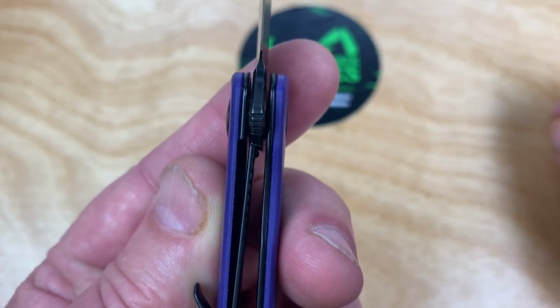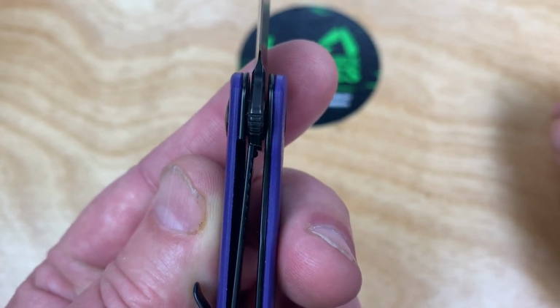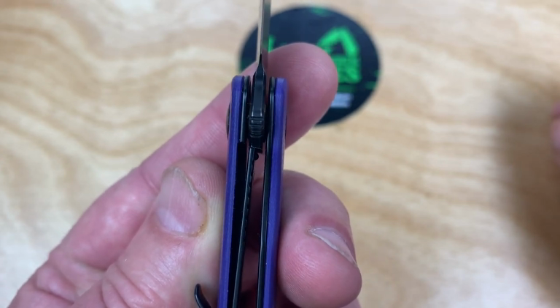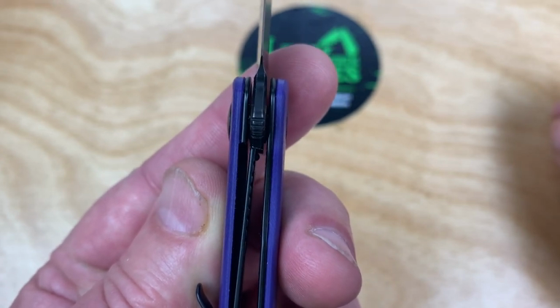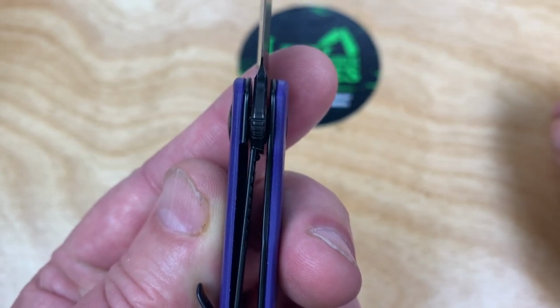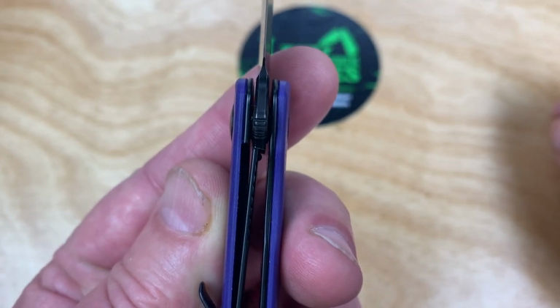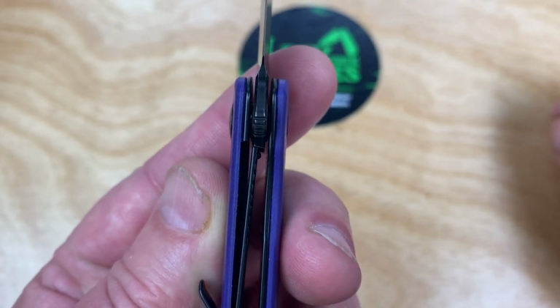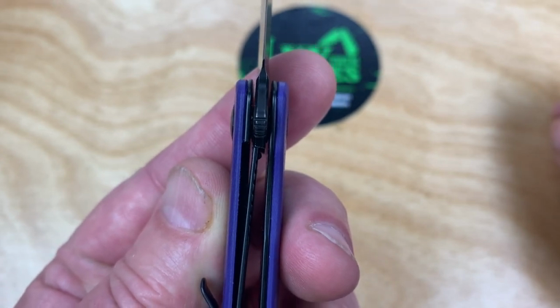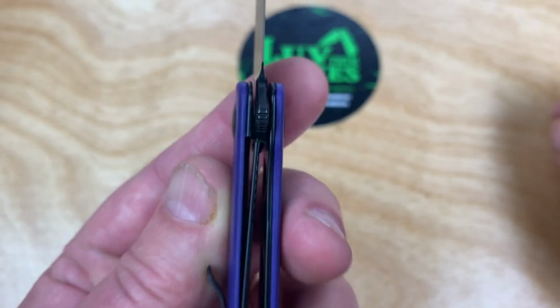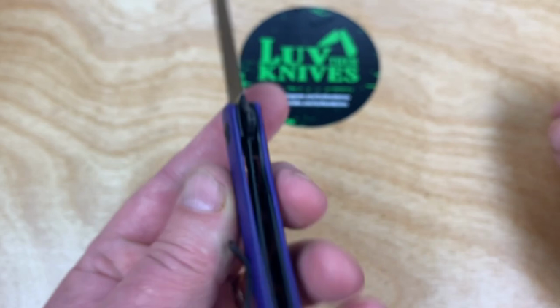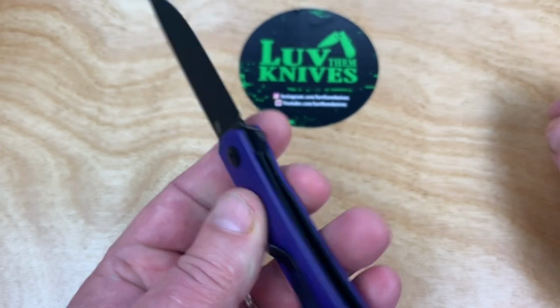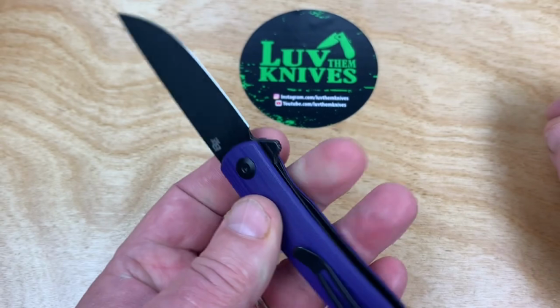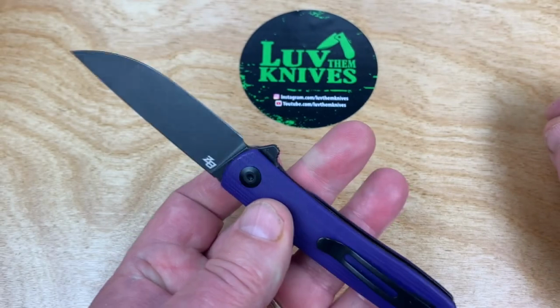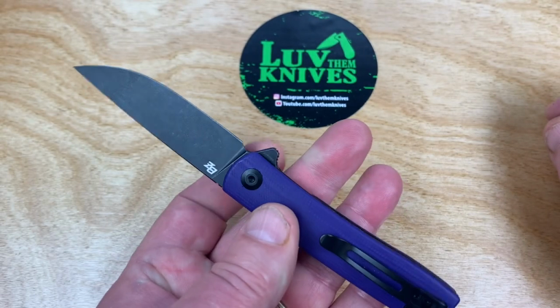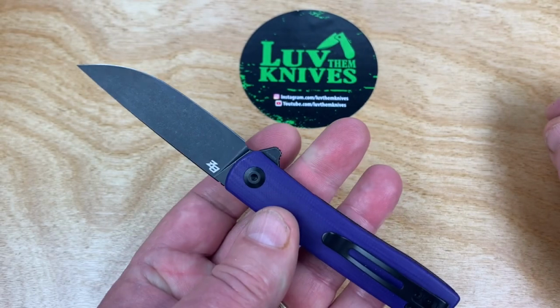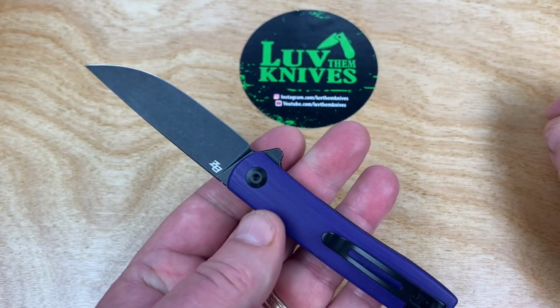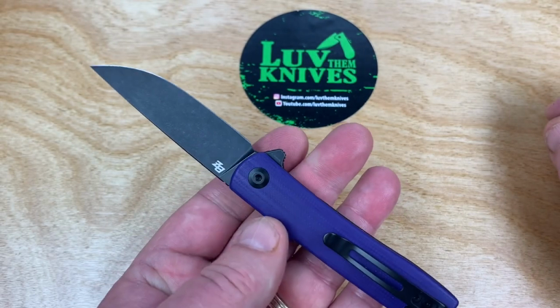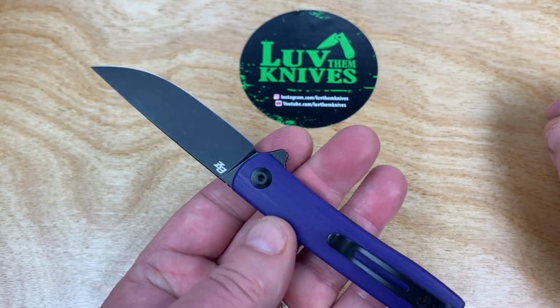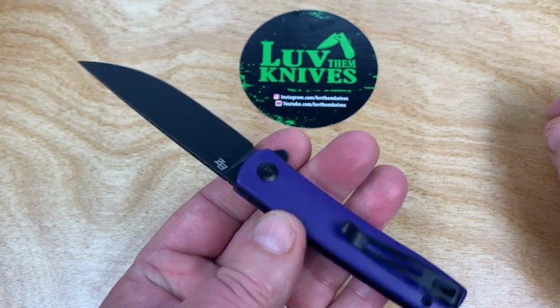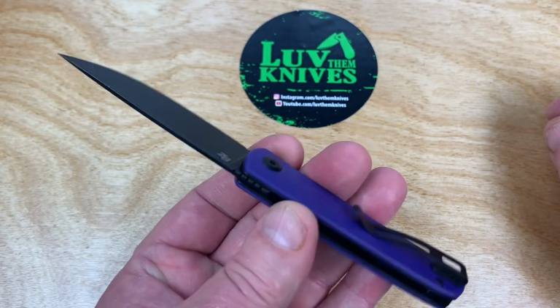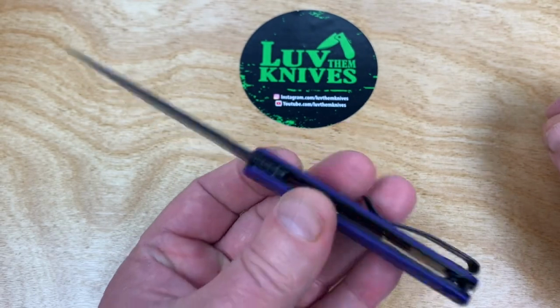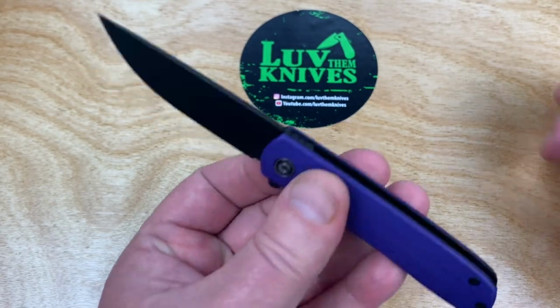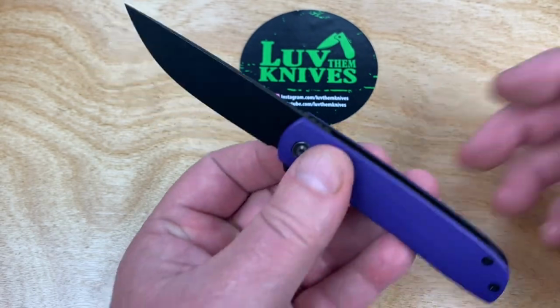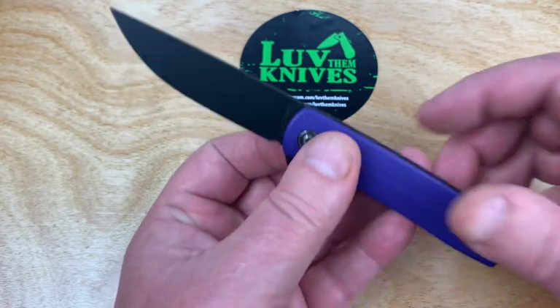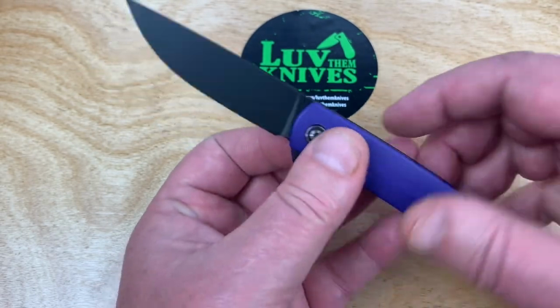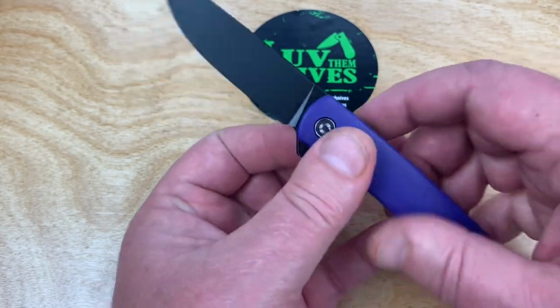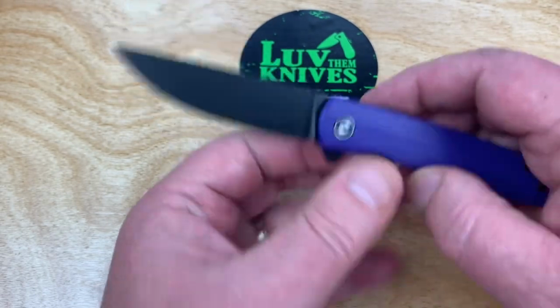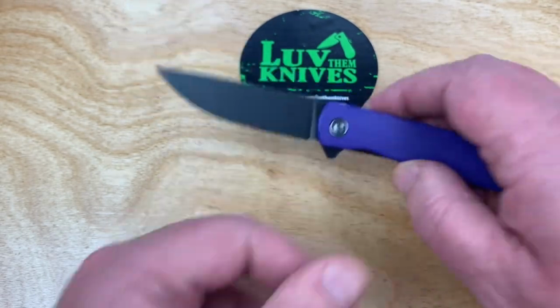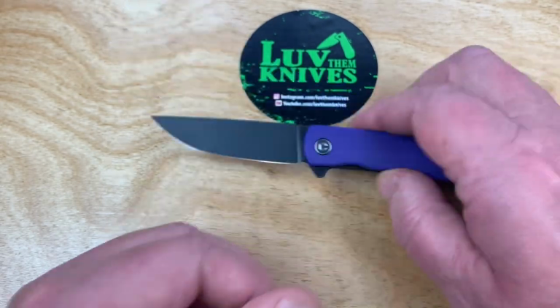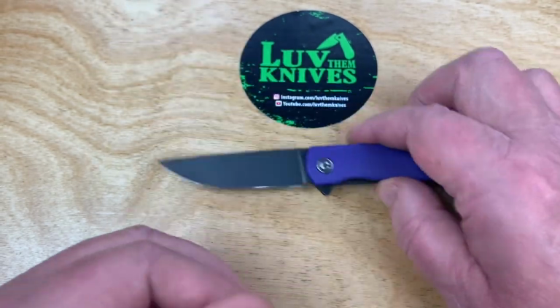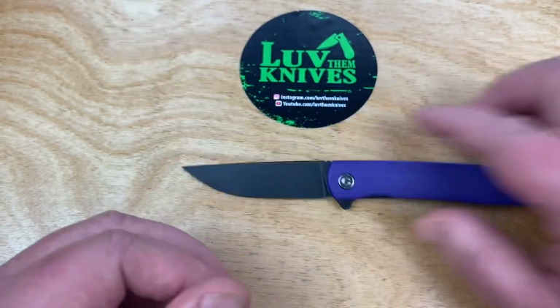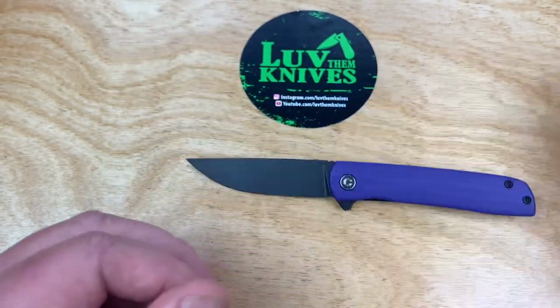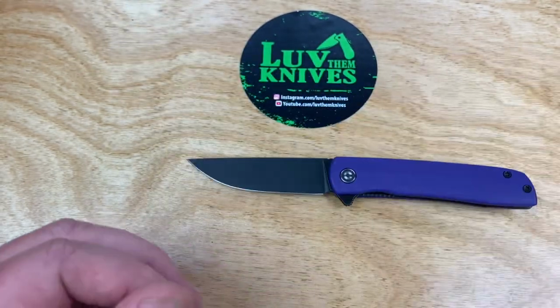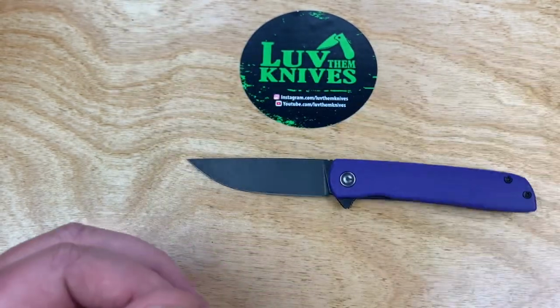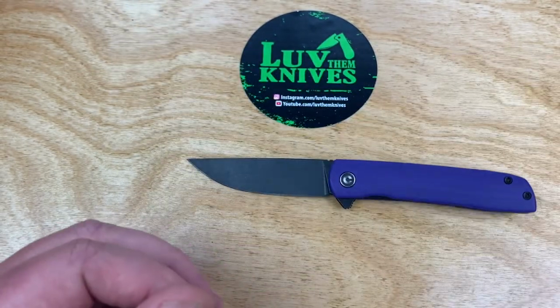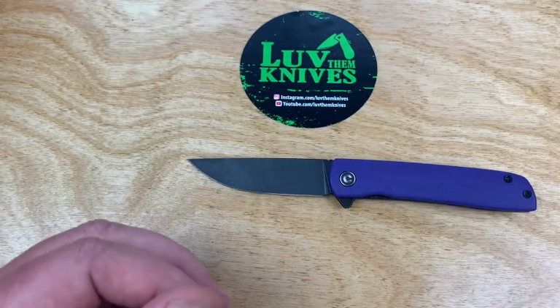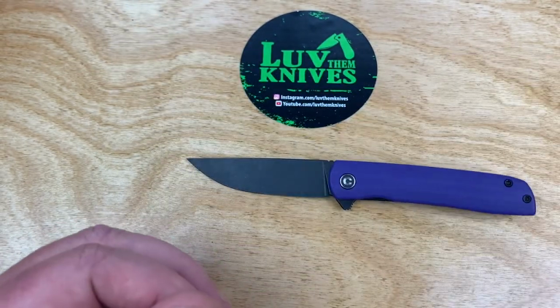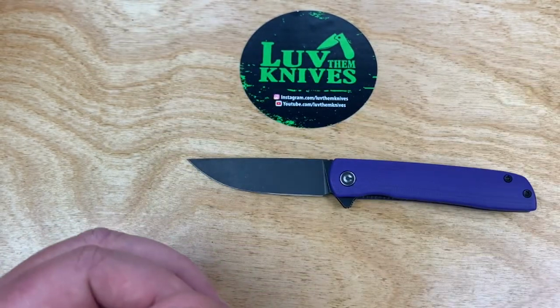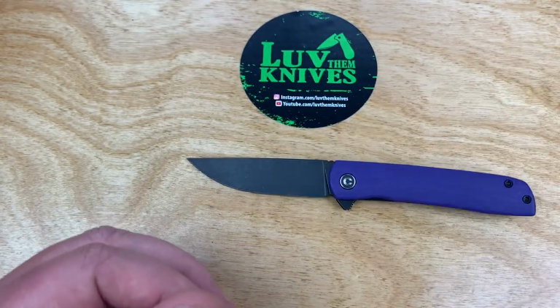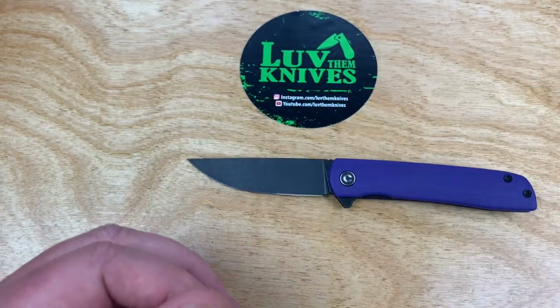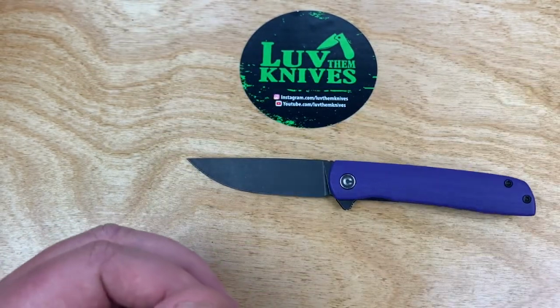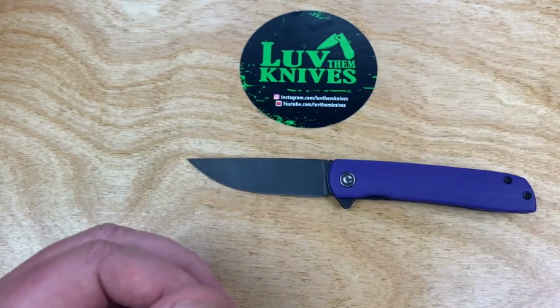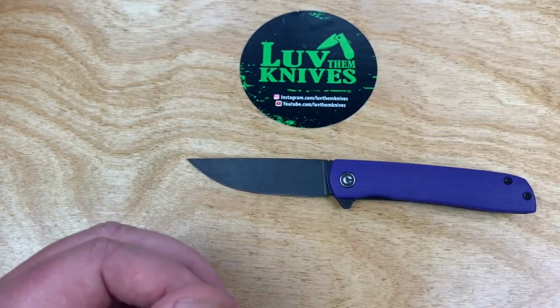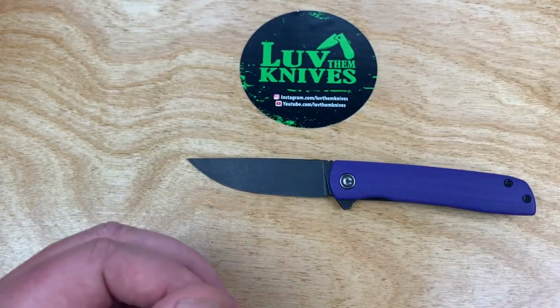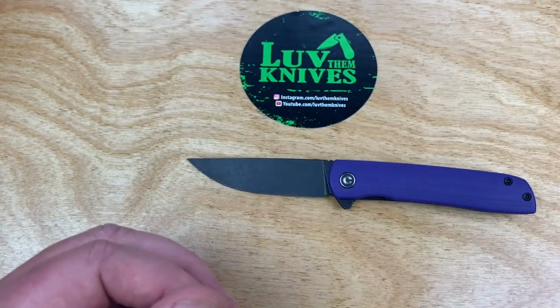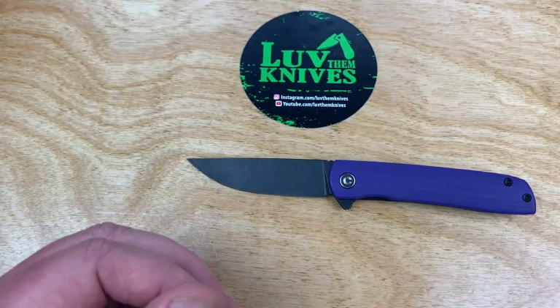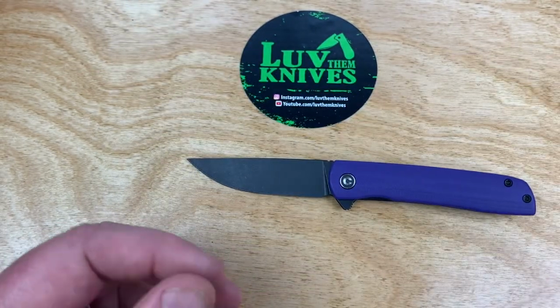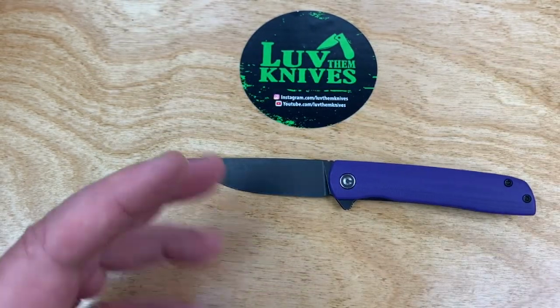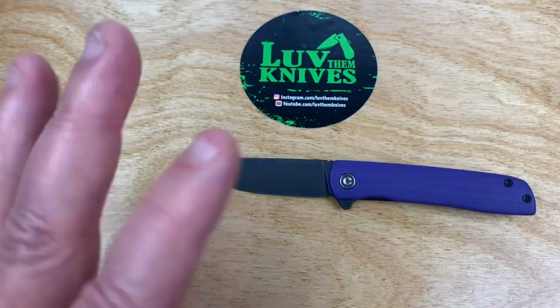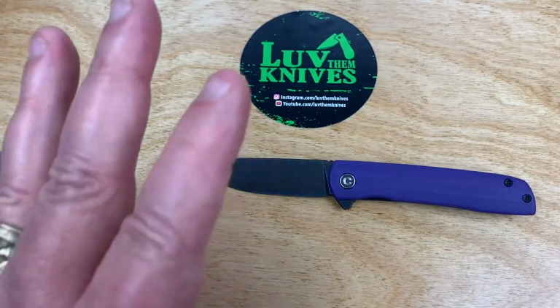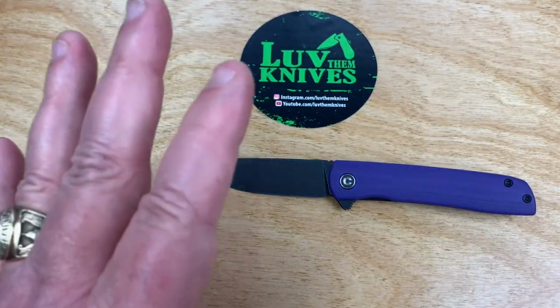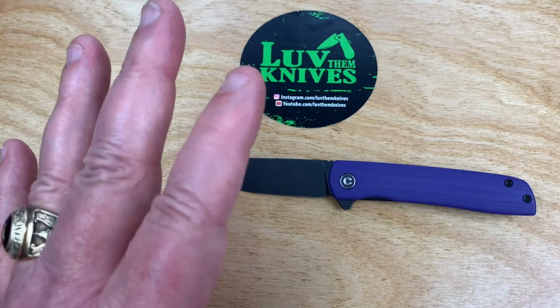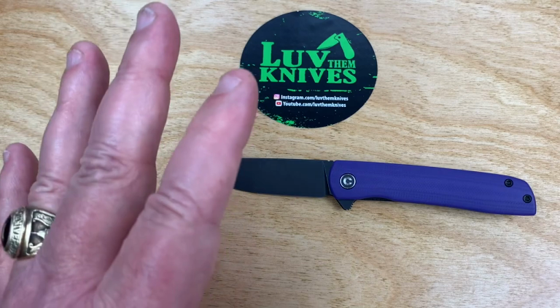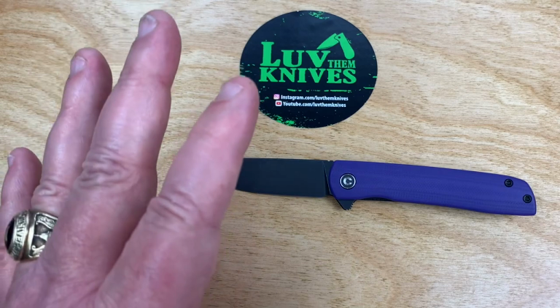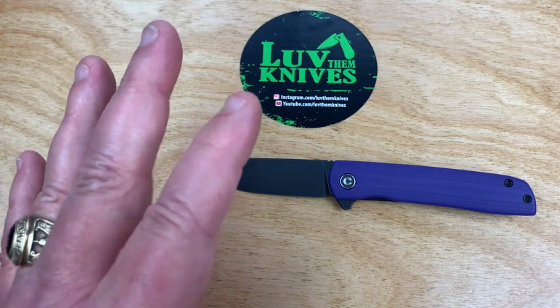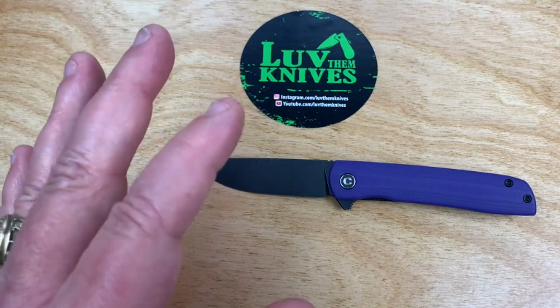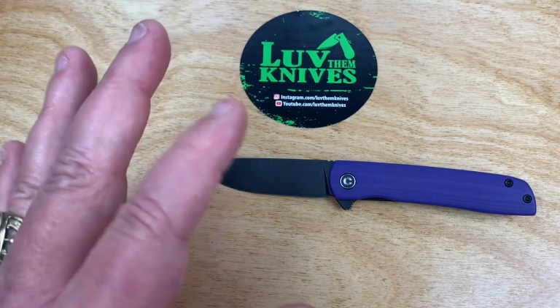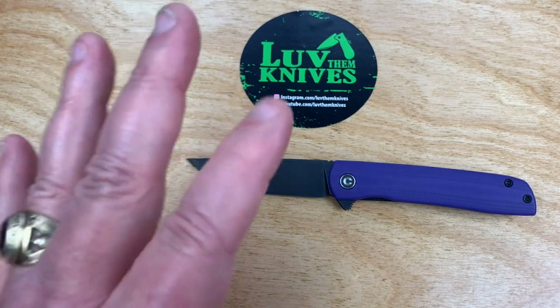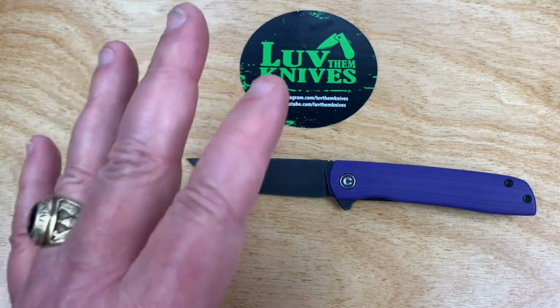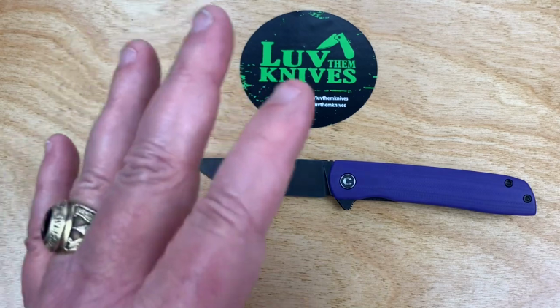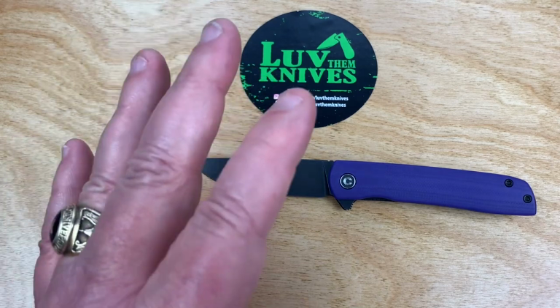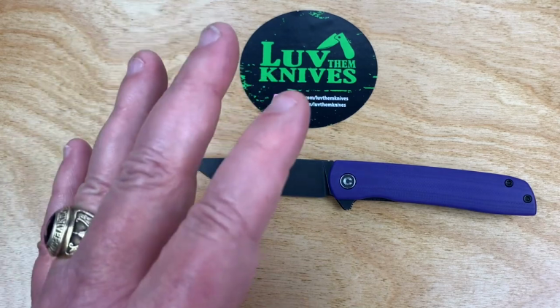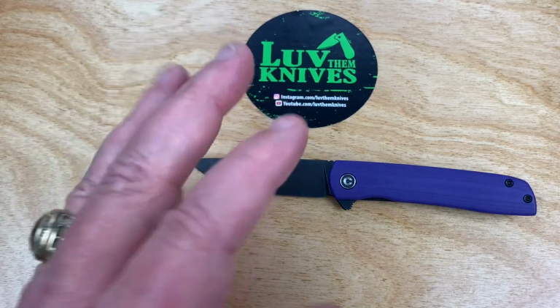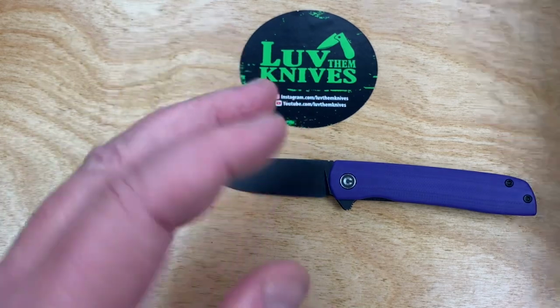Everything's blacked out on this thing, so it's hard to see the lockup. I got mine from Civivi.